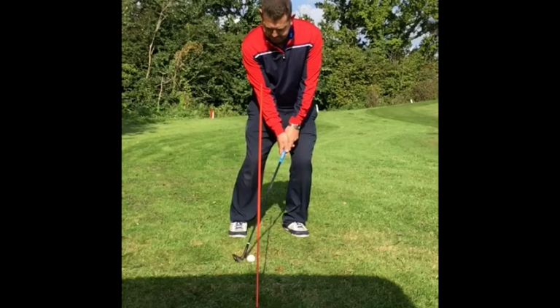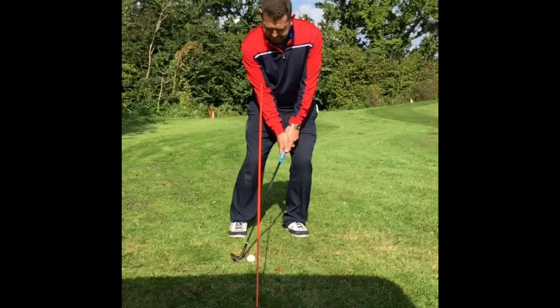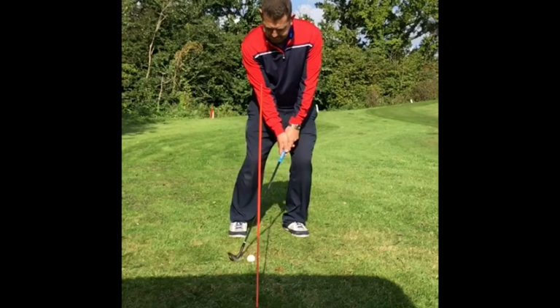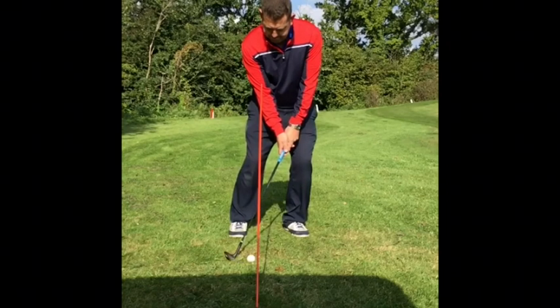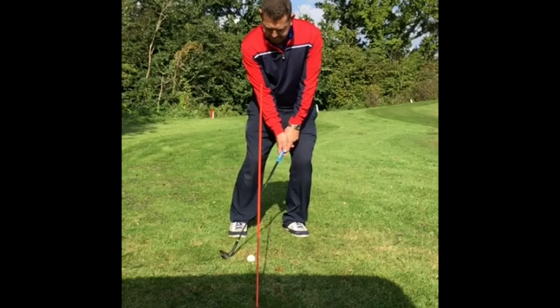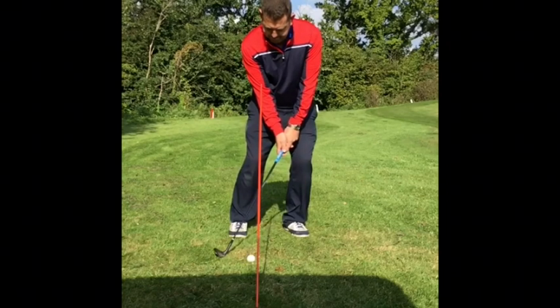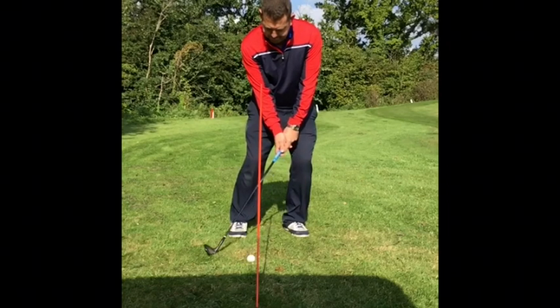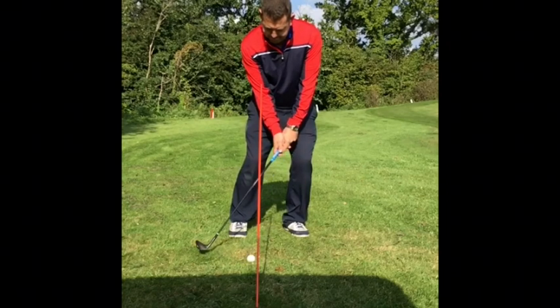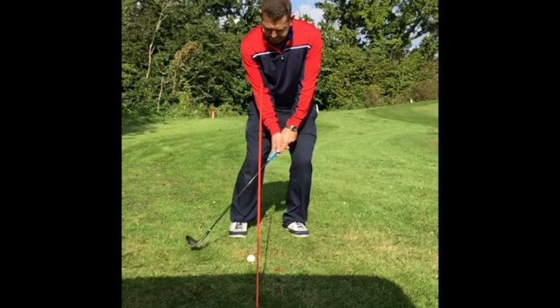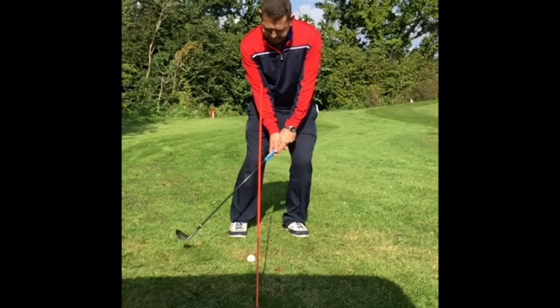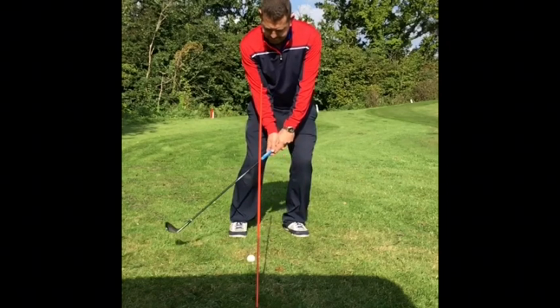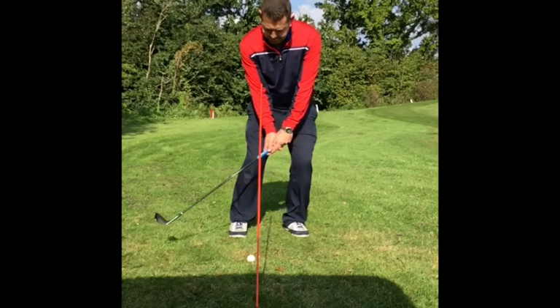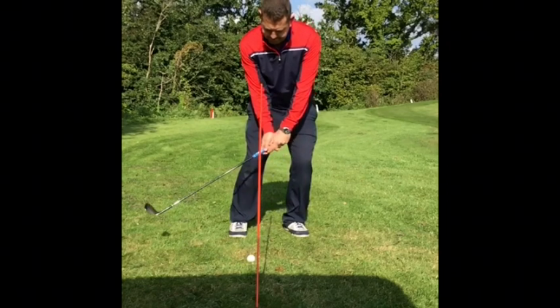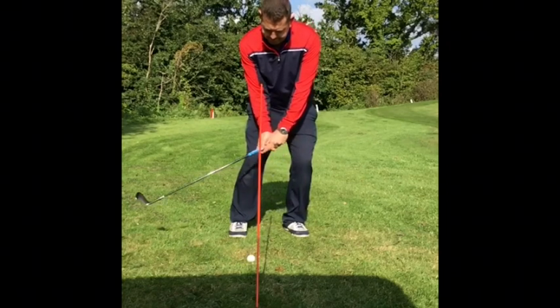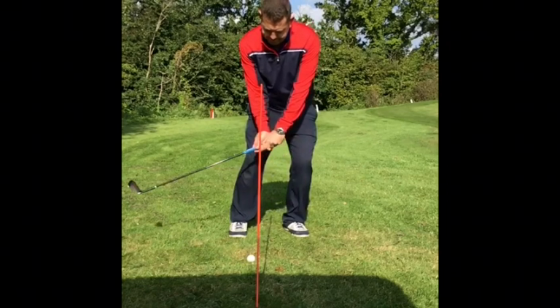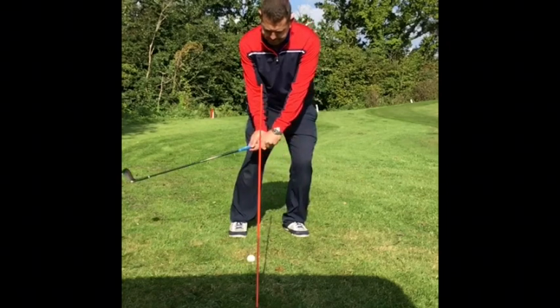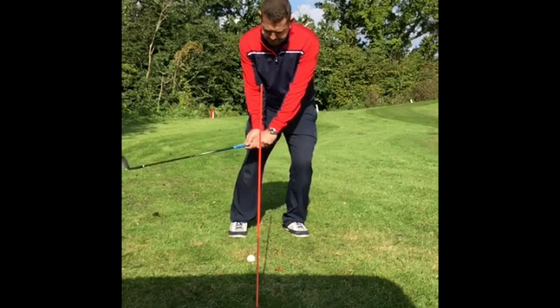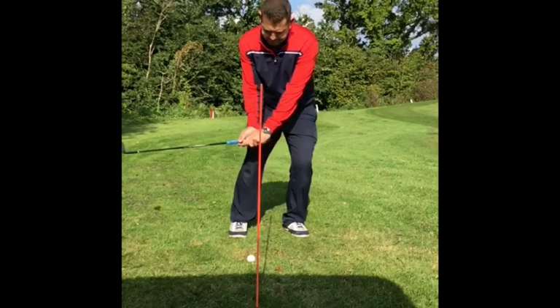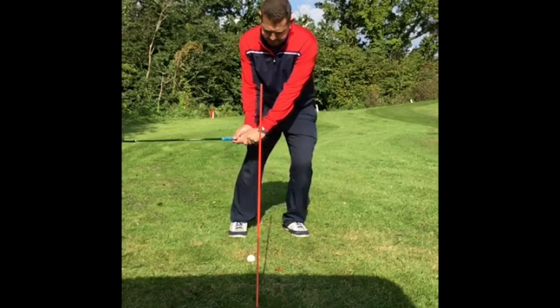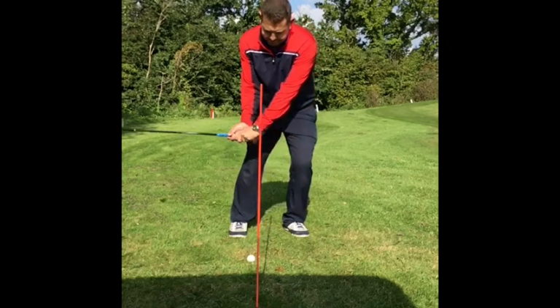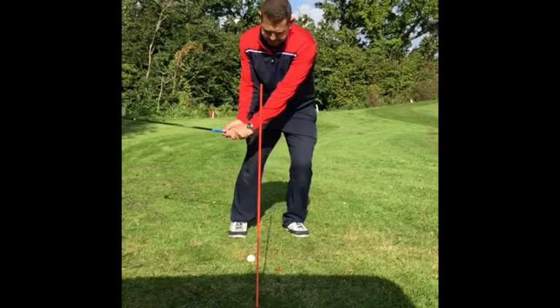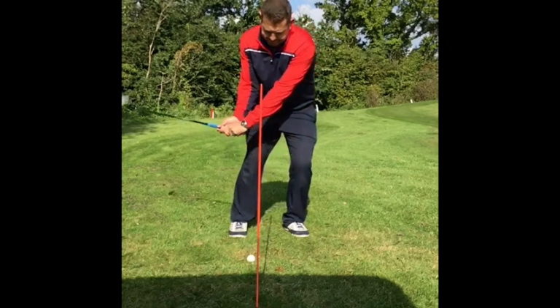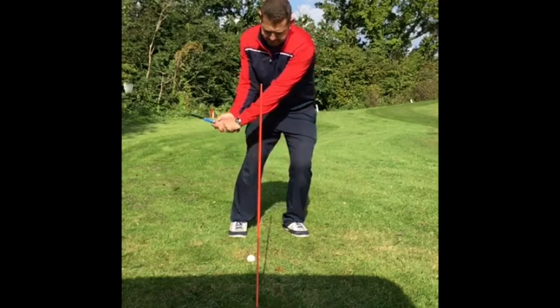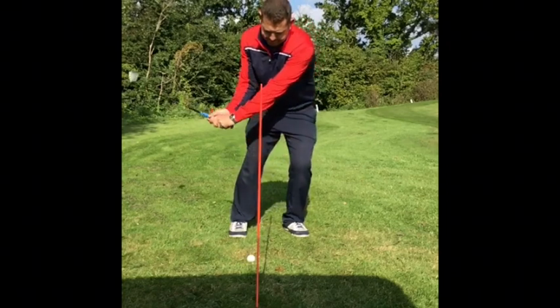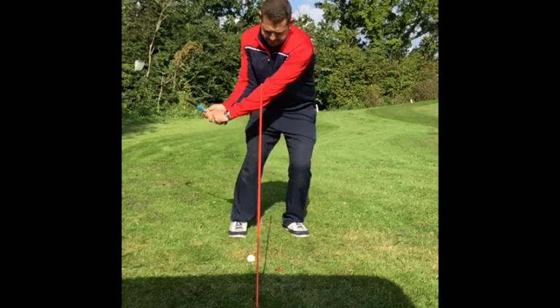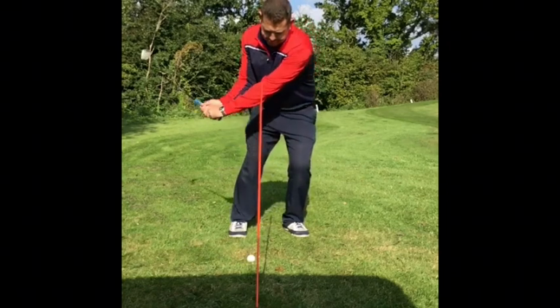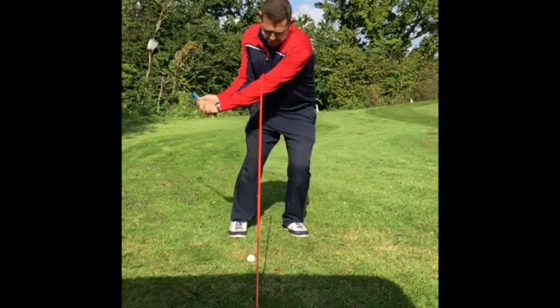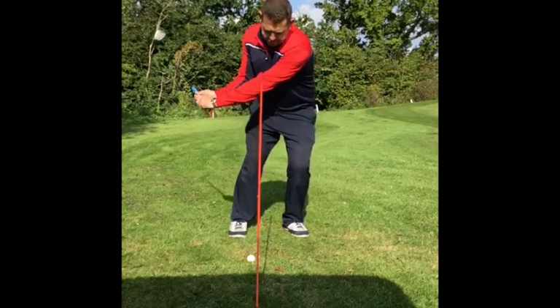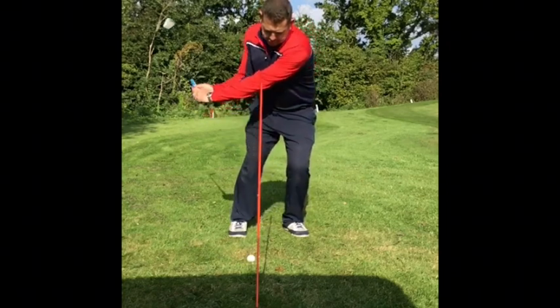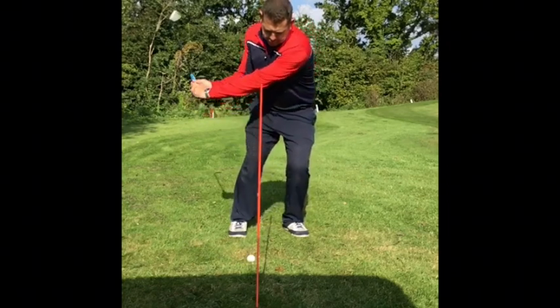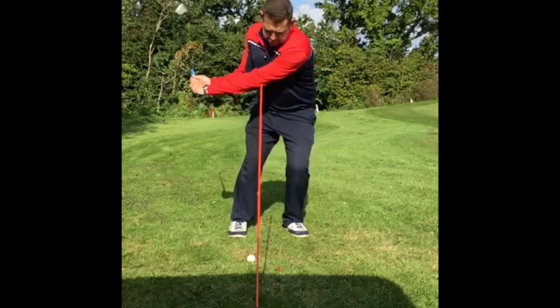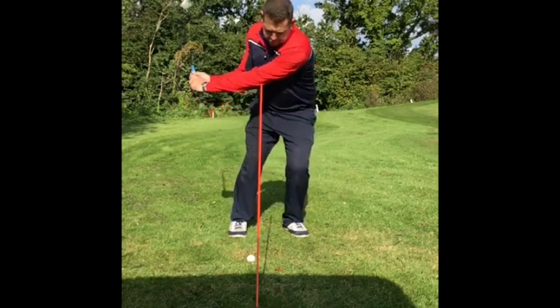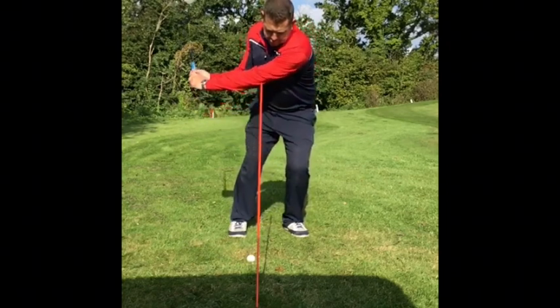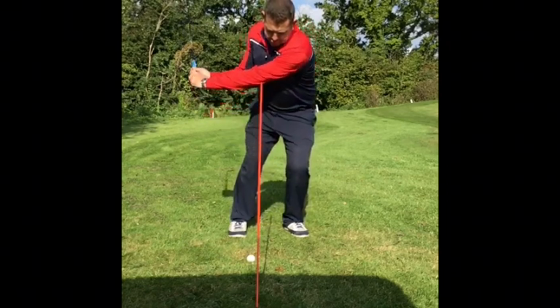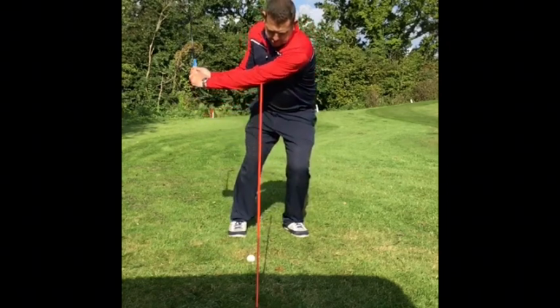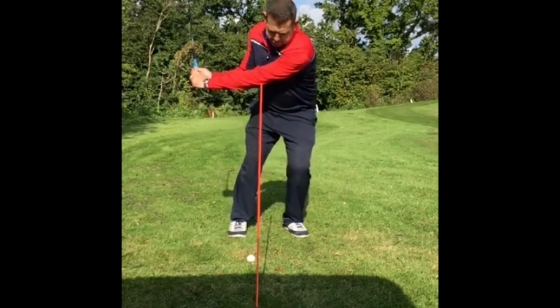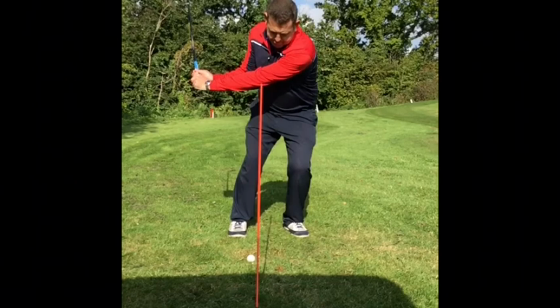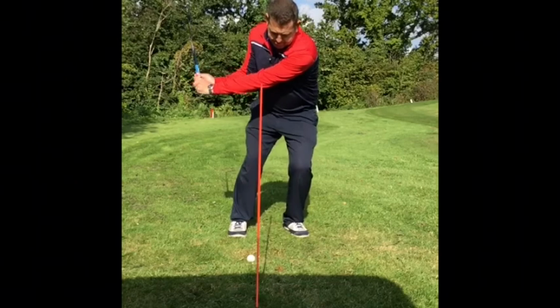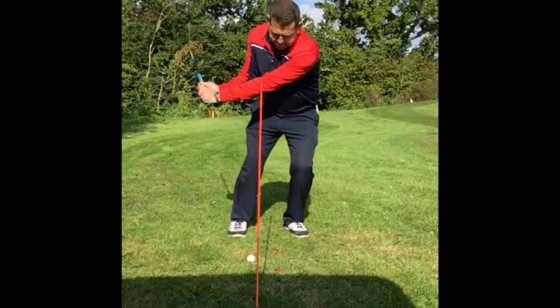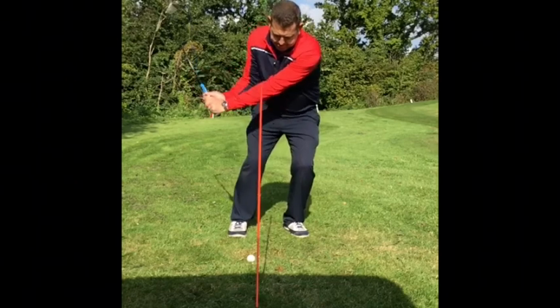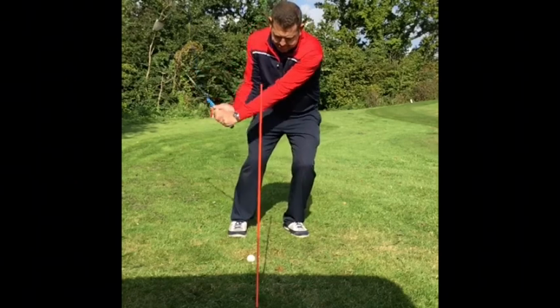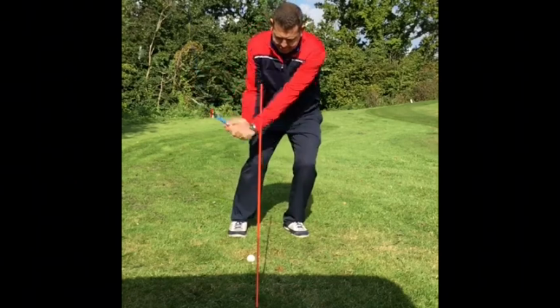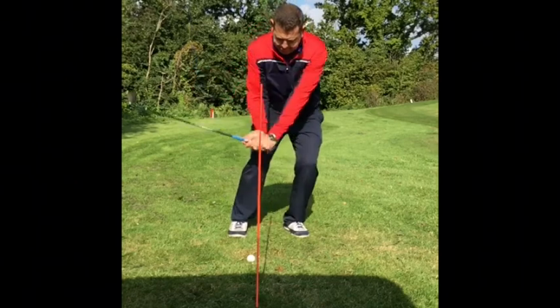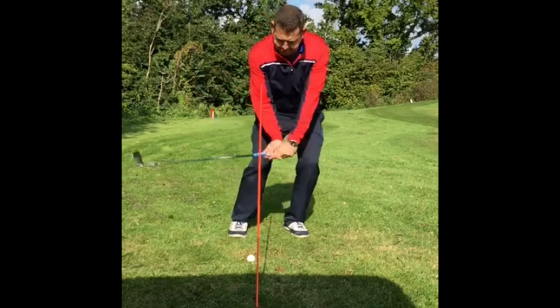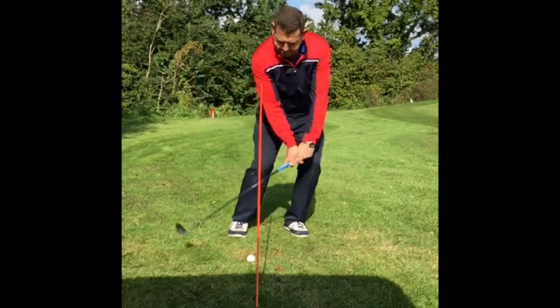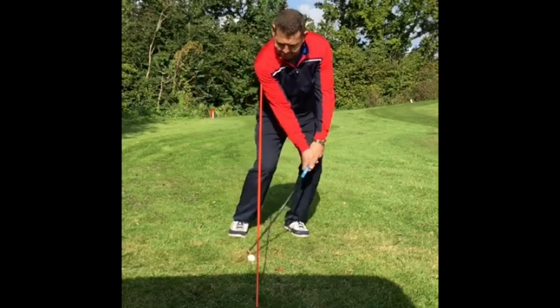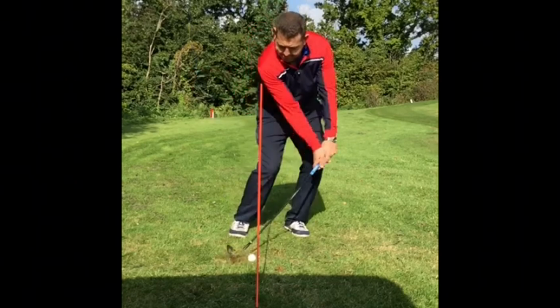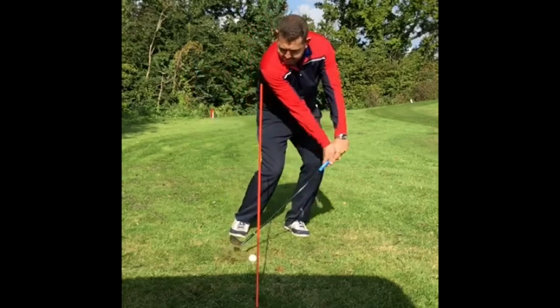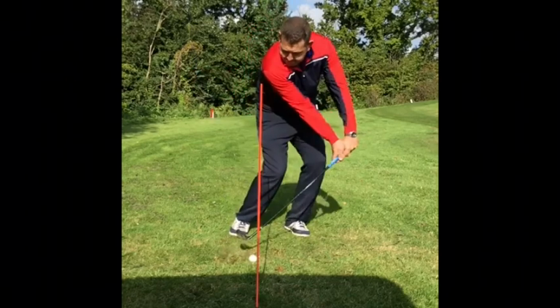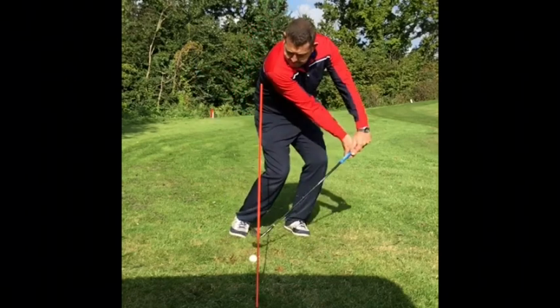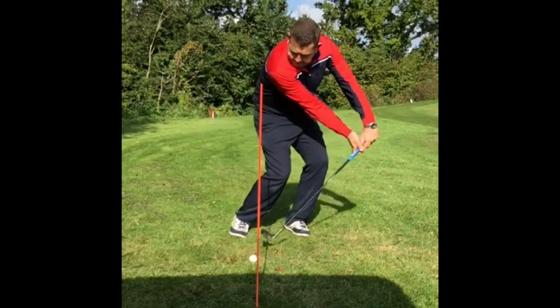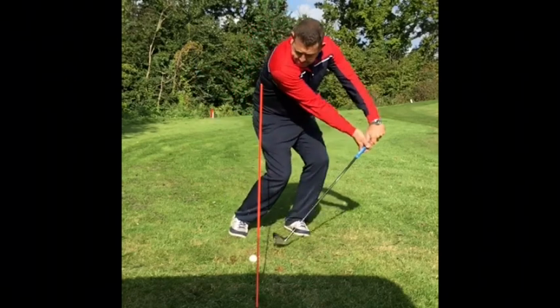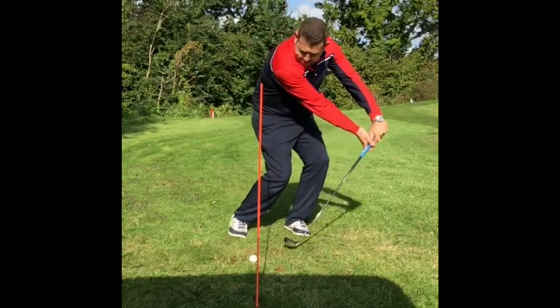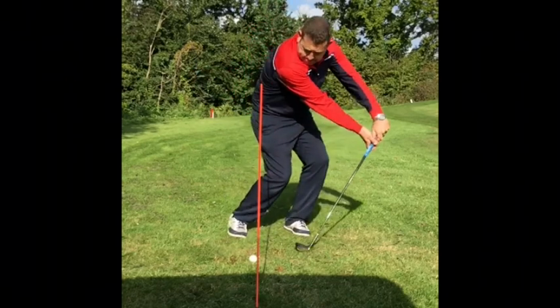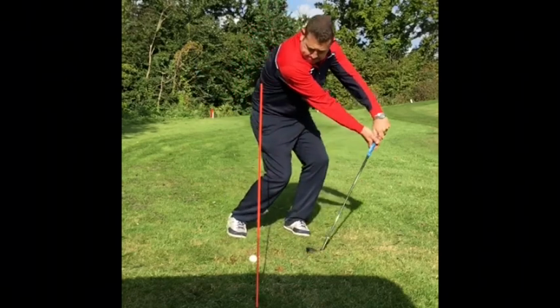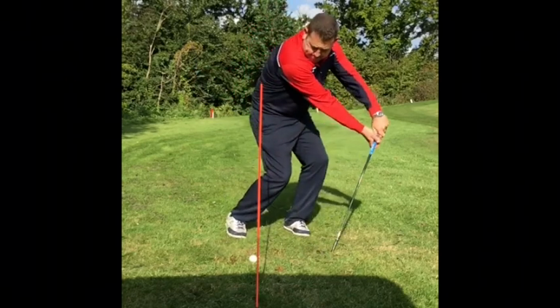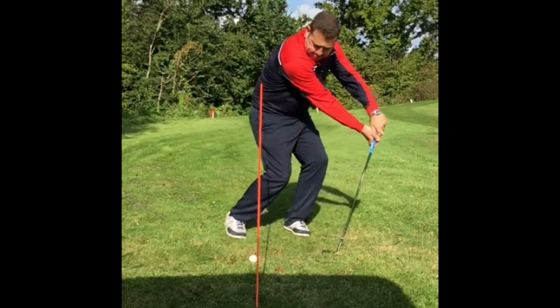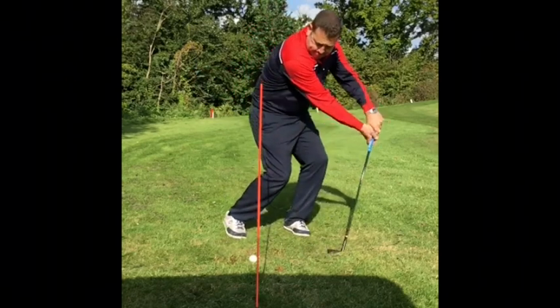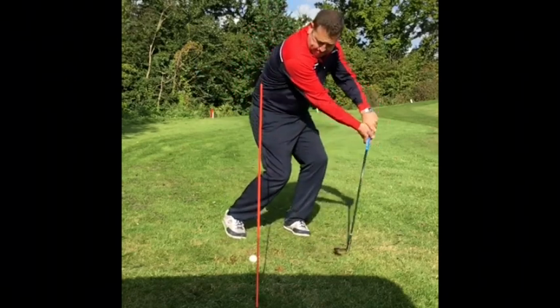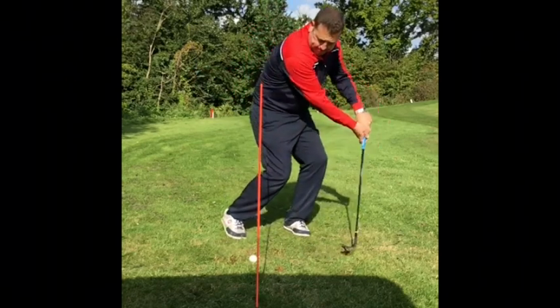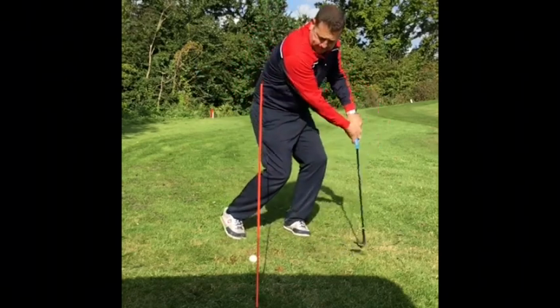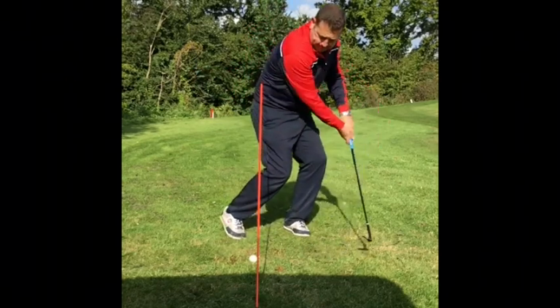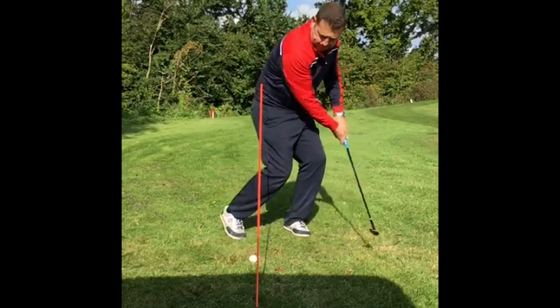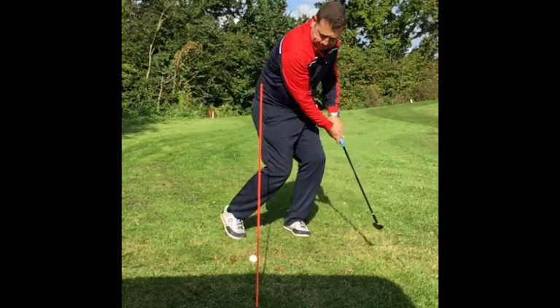Does this look familiar to you? If it does, please watch this video to see how to improve those short lofted pitches.